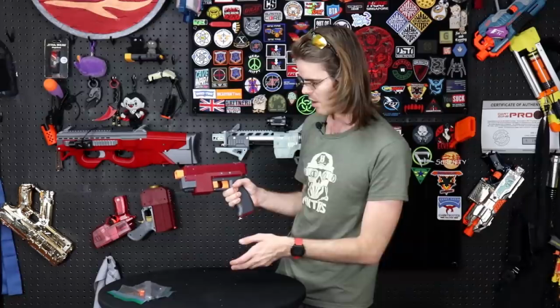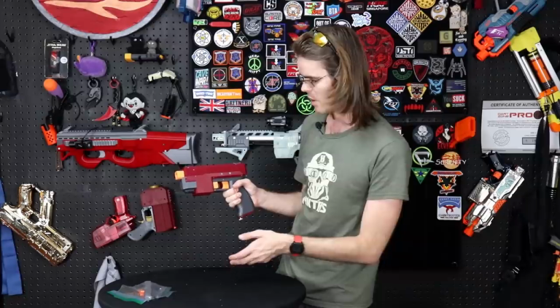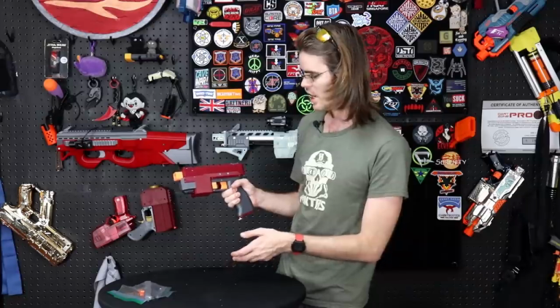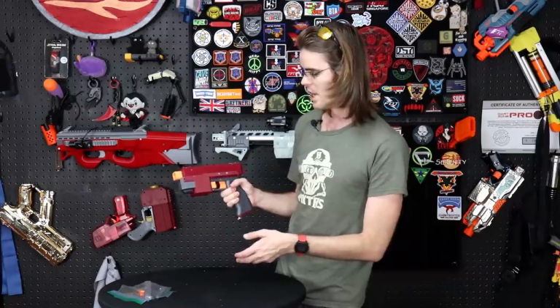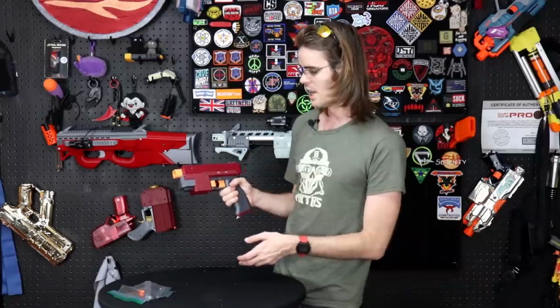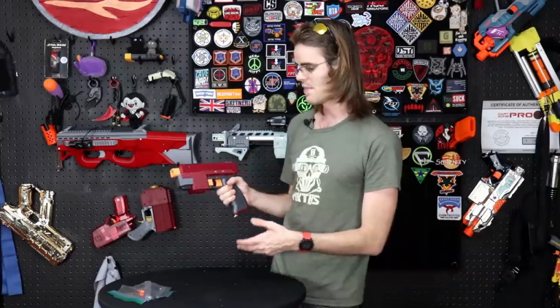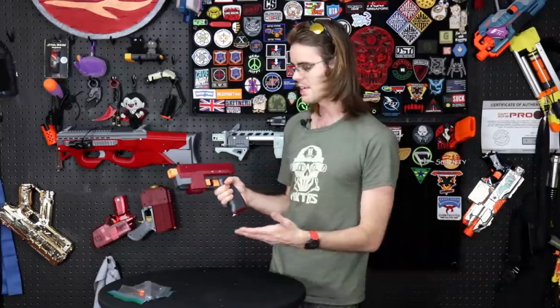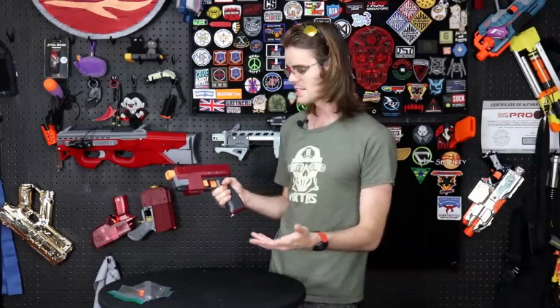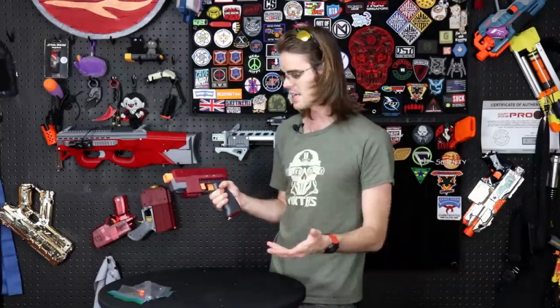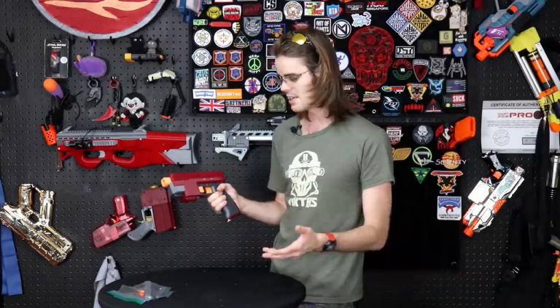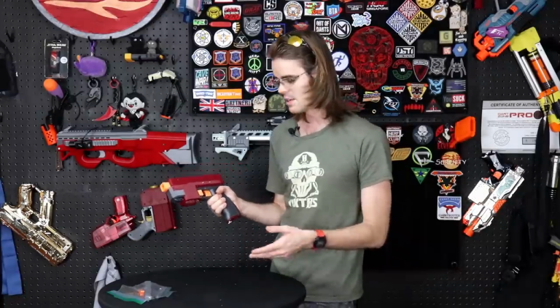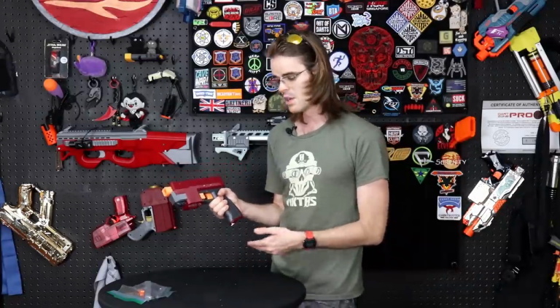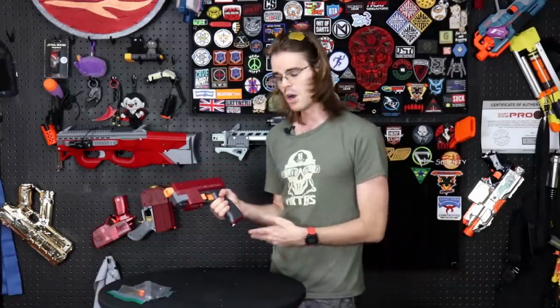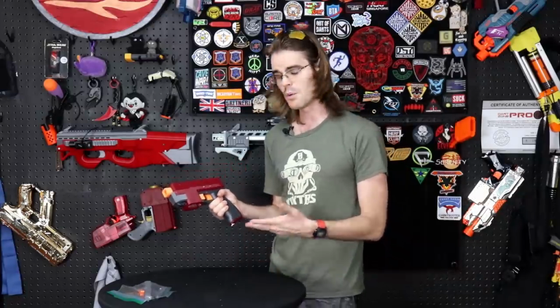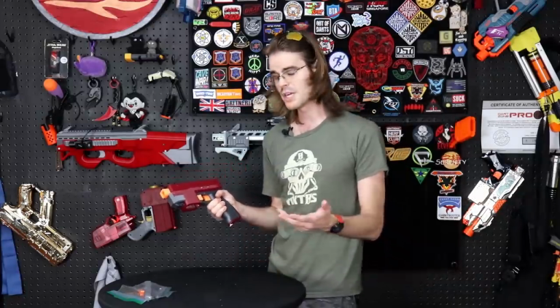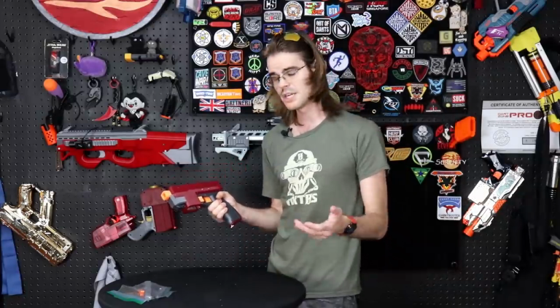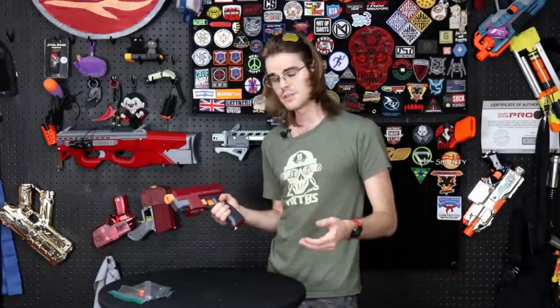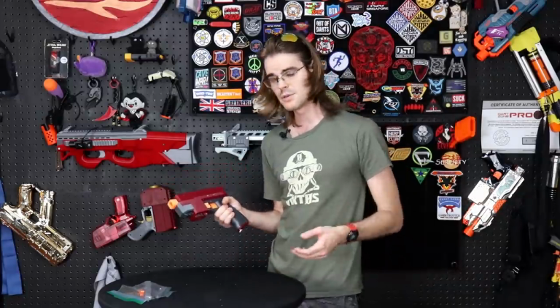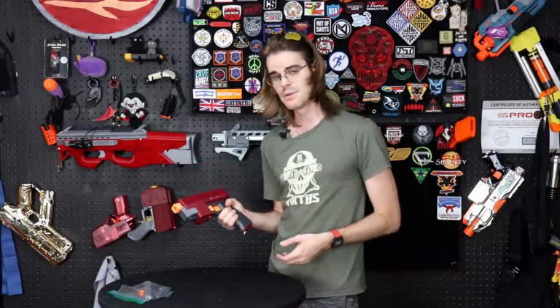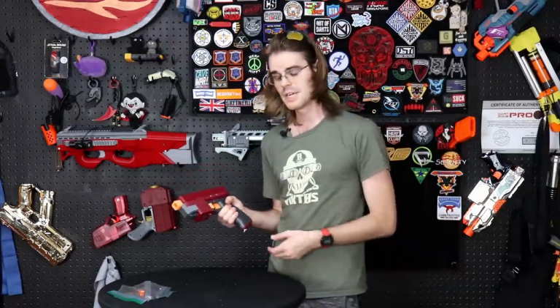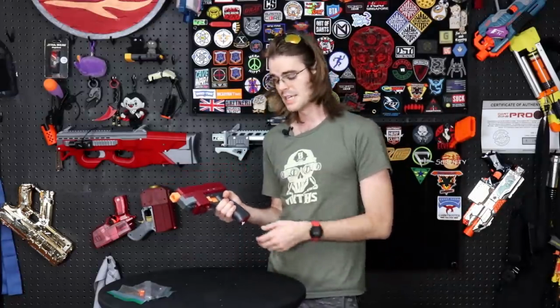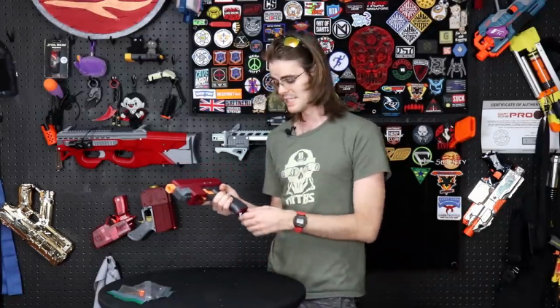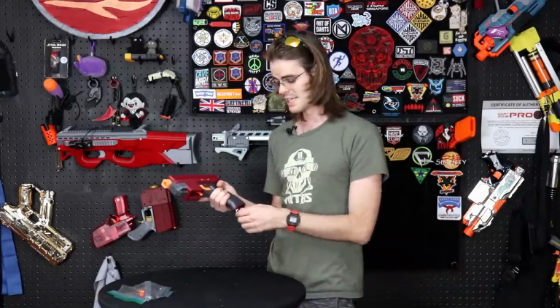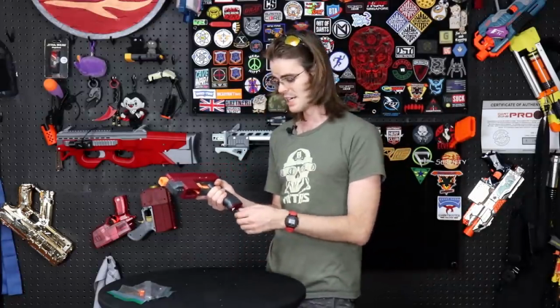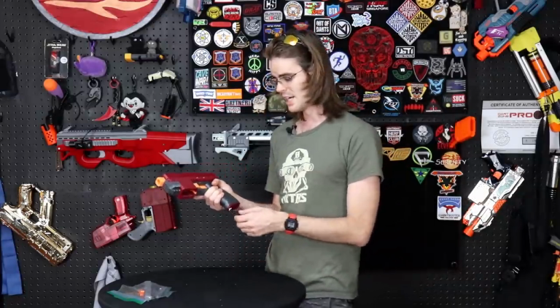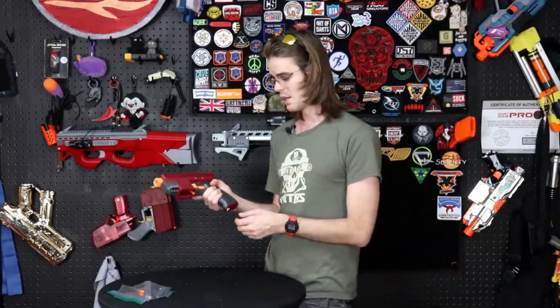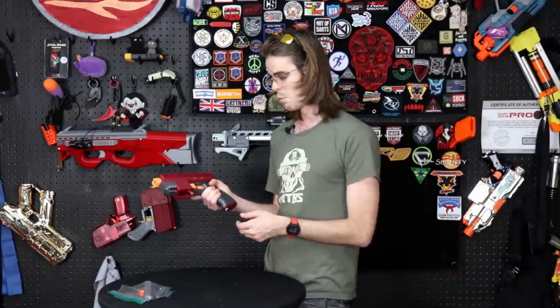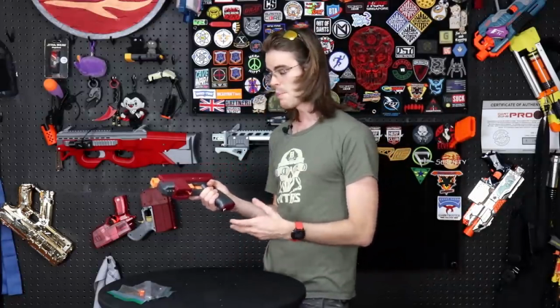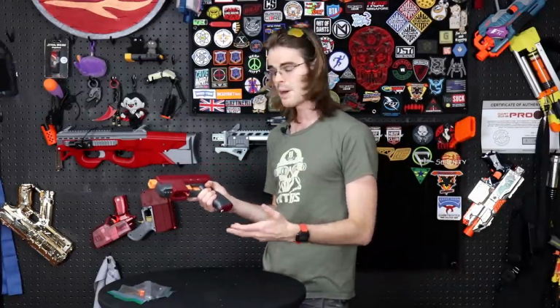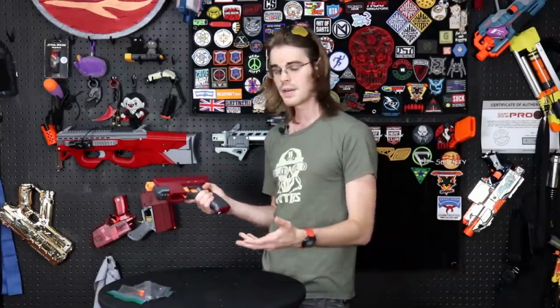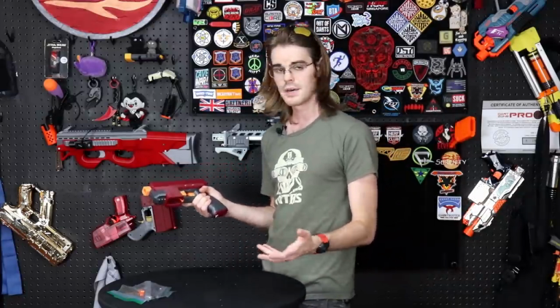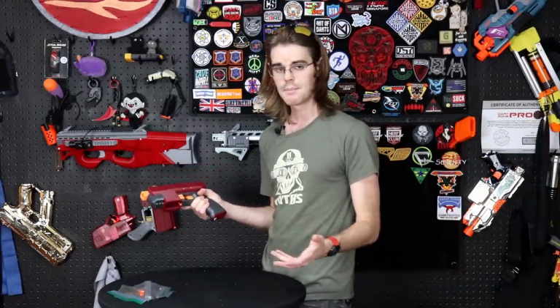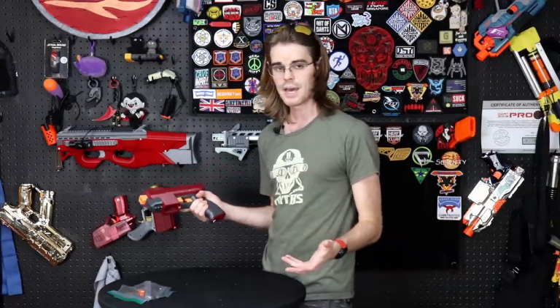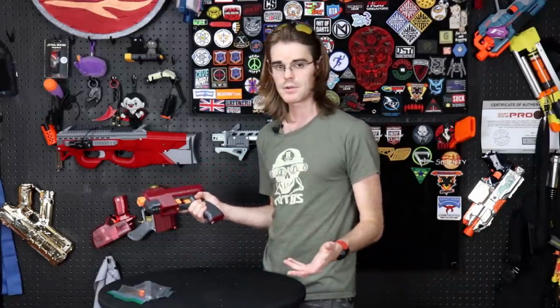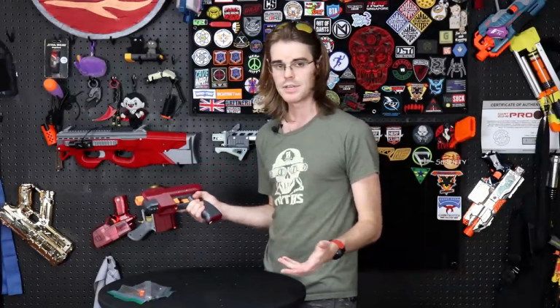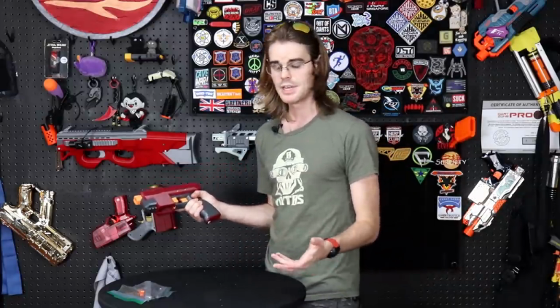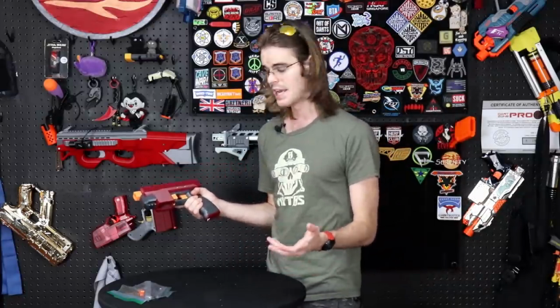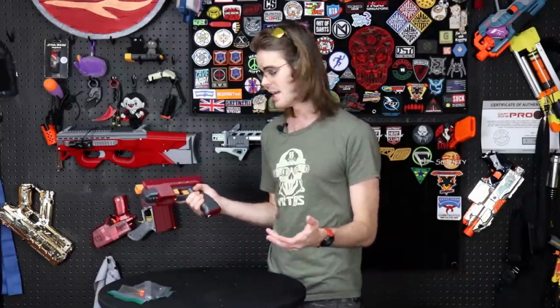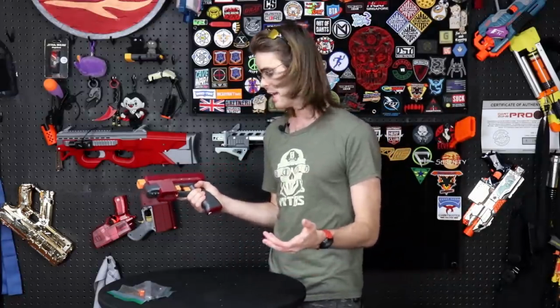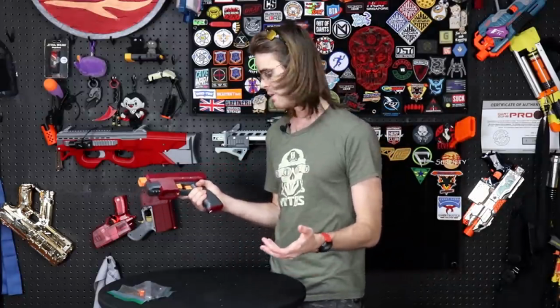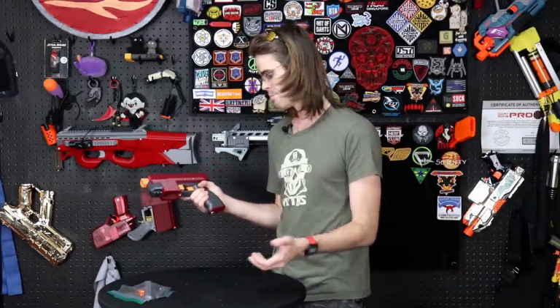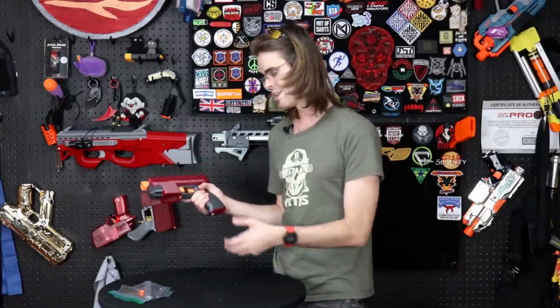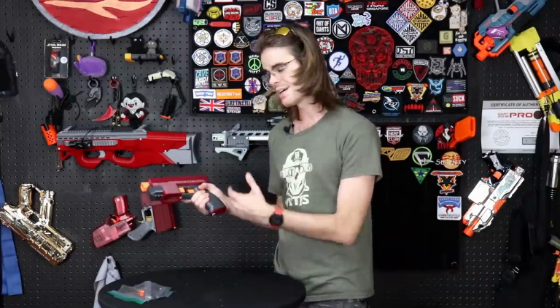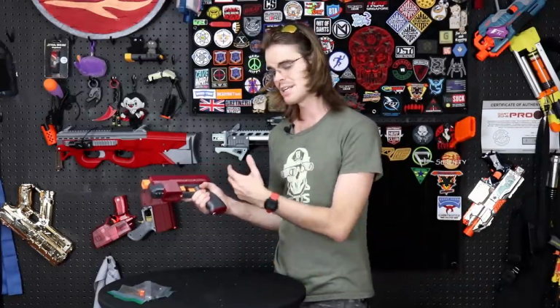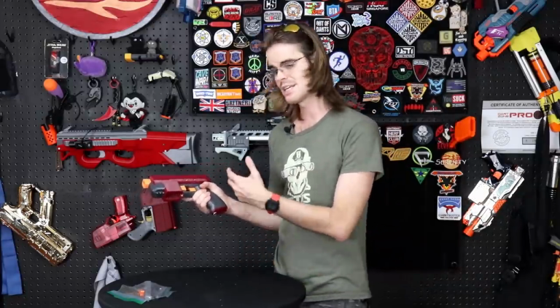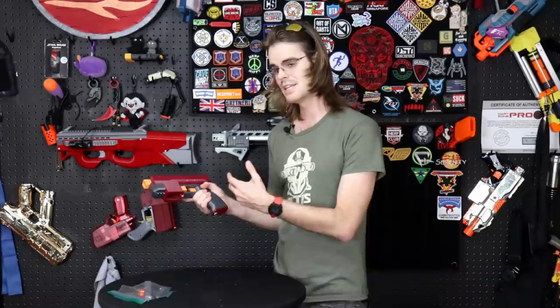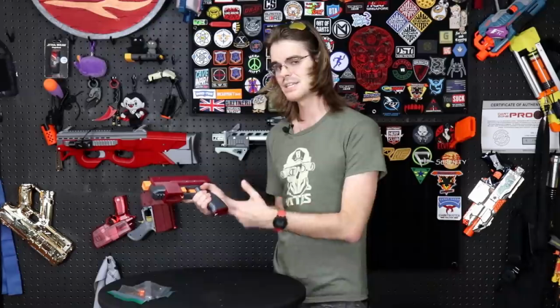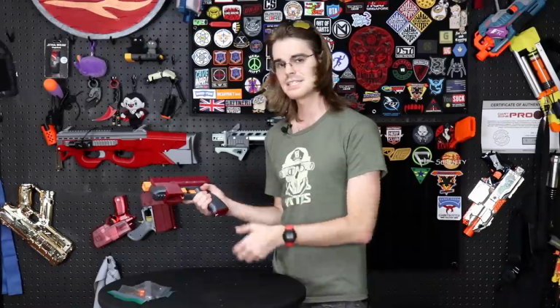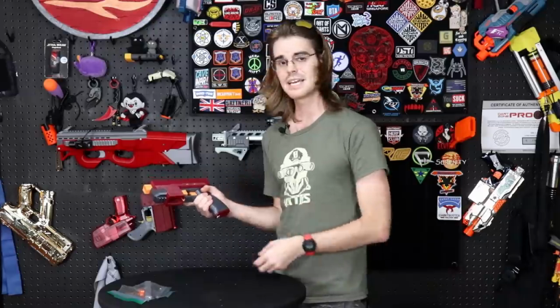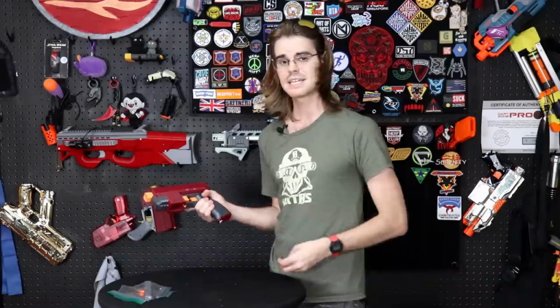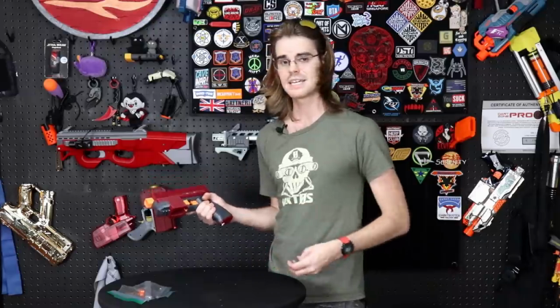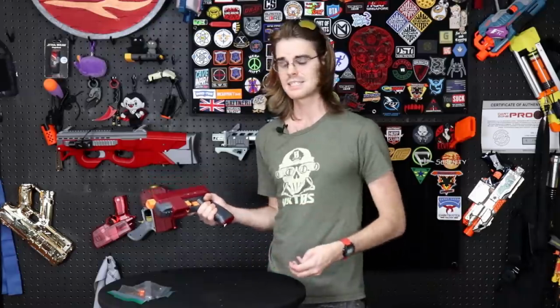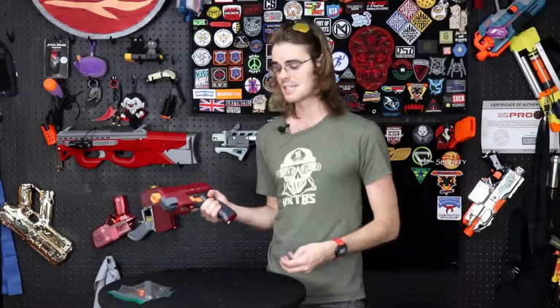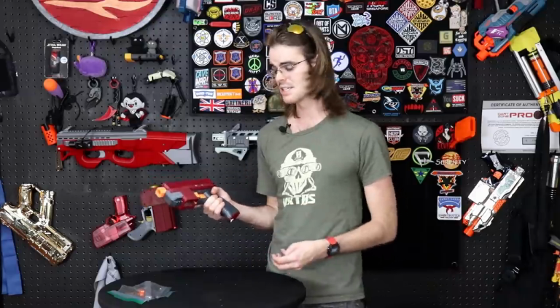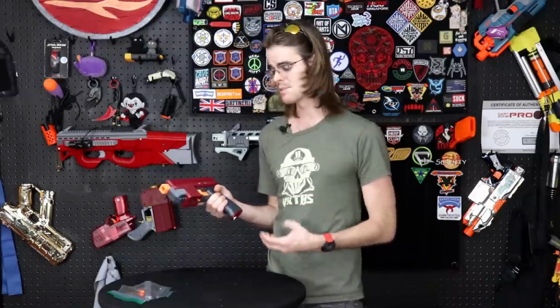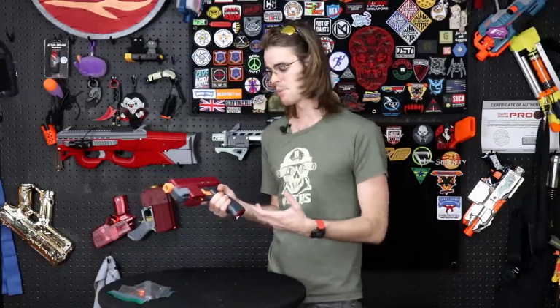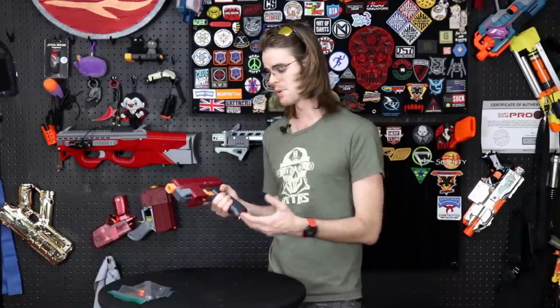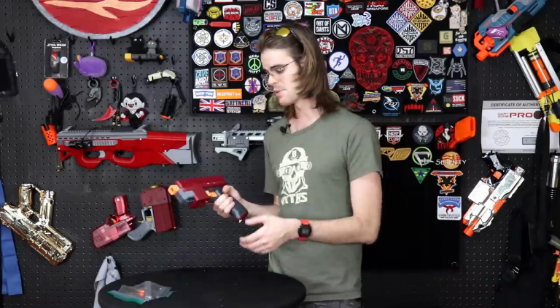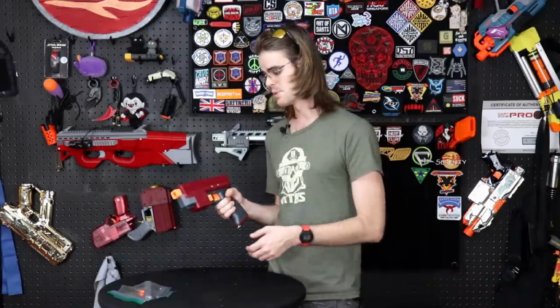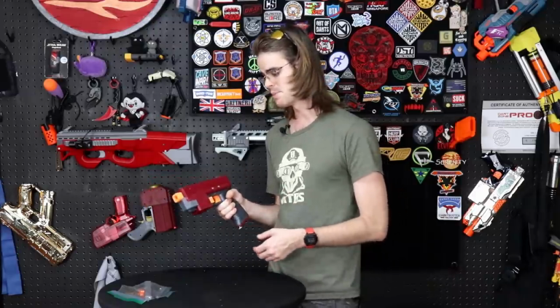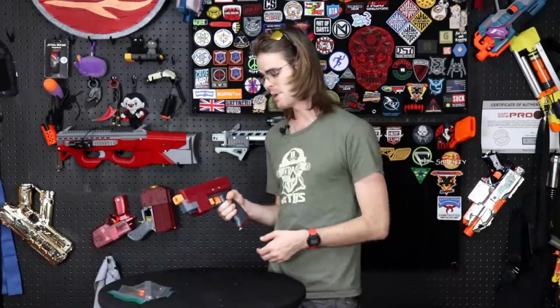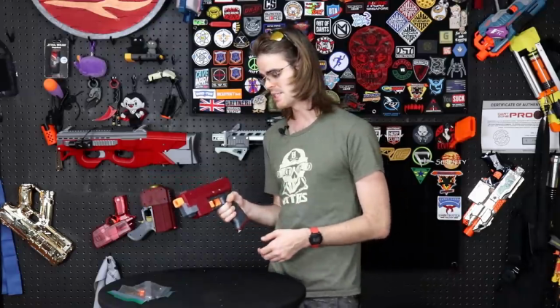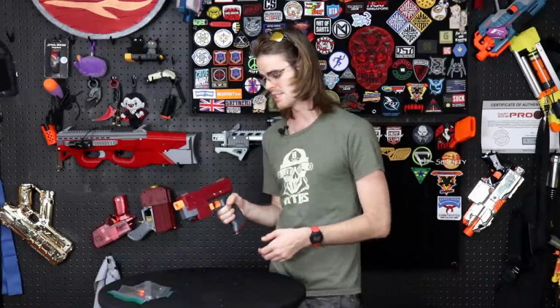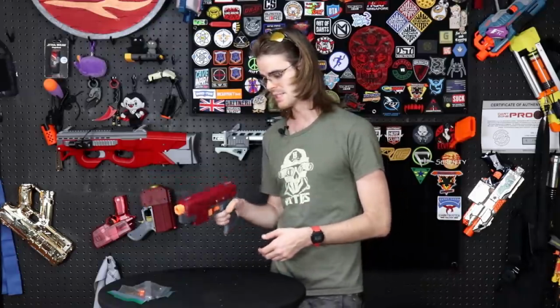All we've got to do is whip out a battery and plug it in, take it downstairs, and put it through its paces.